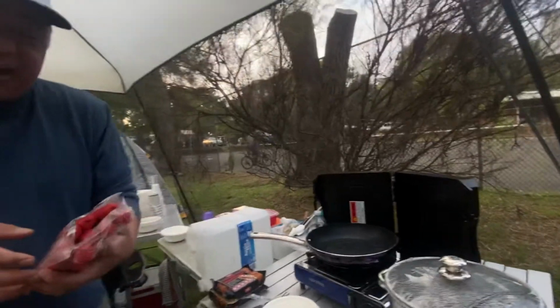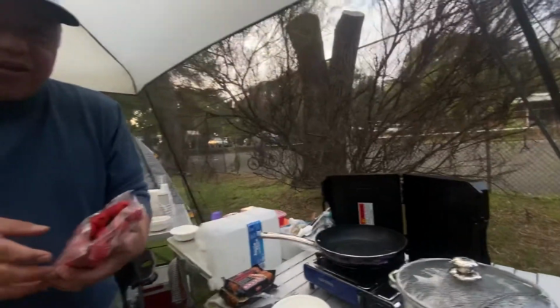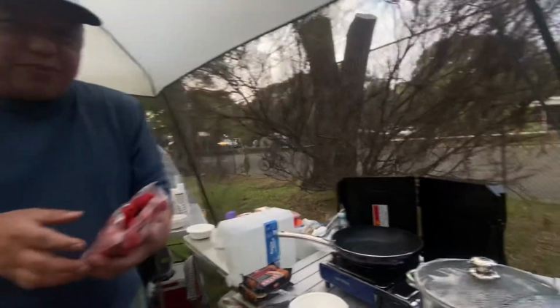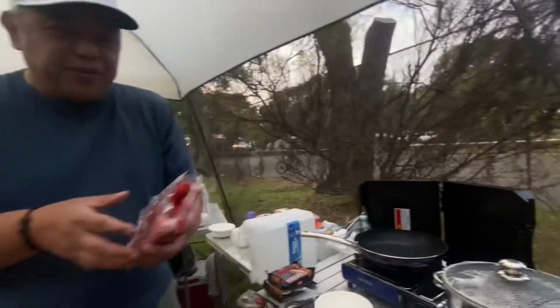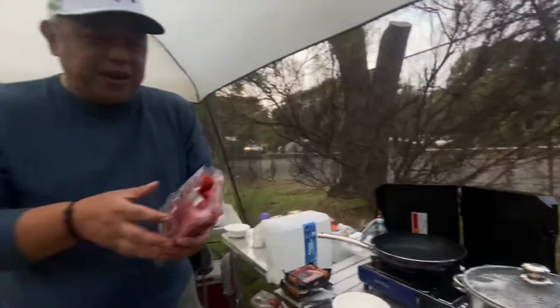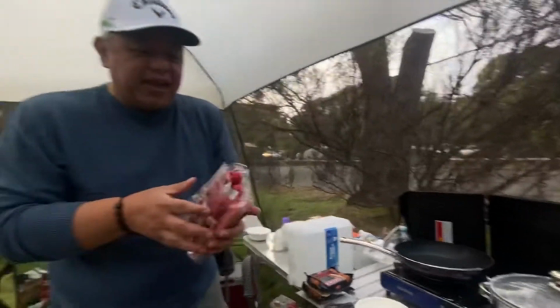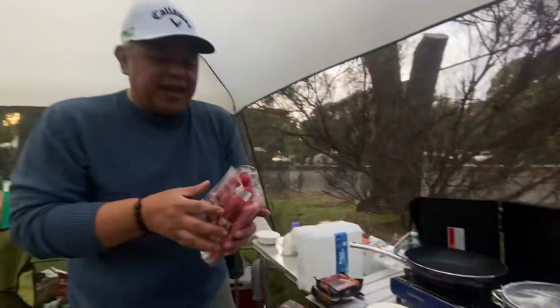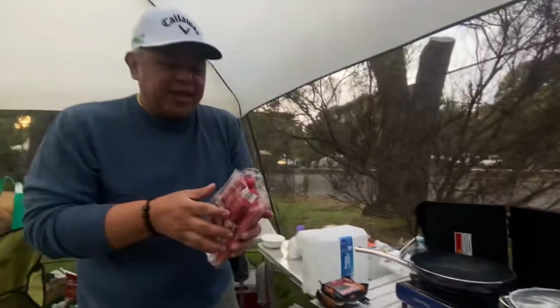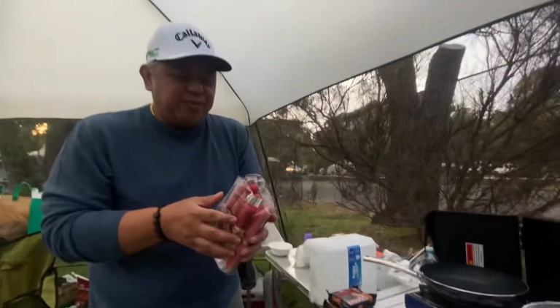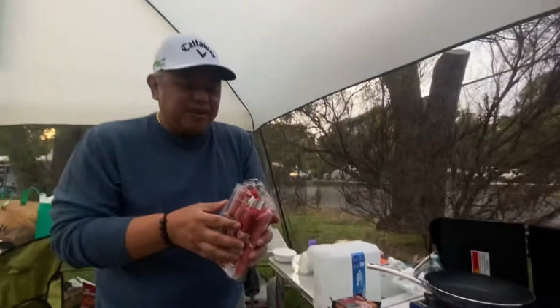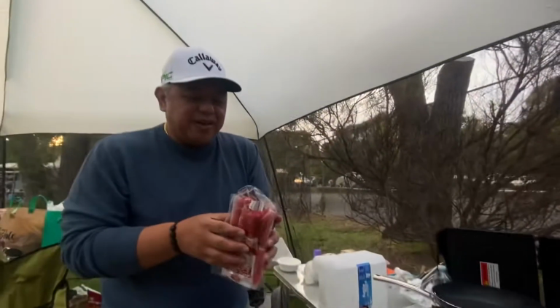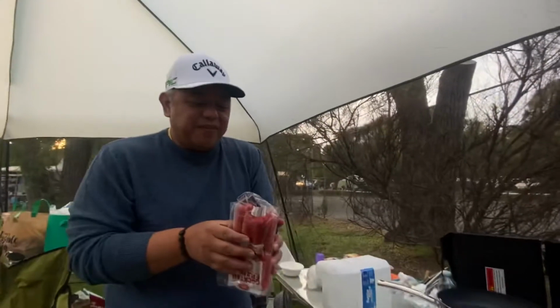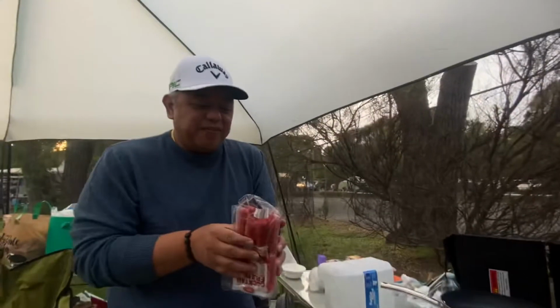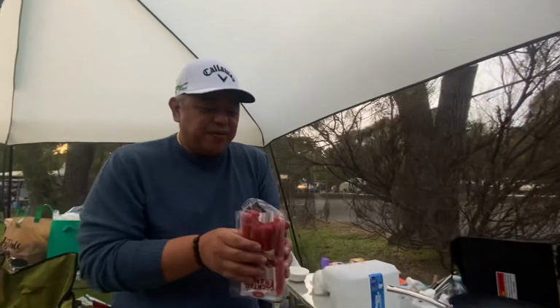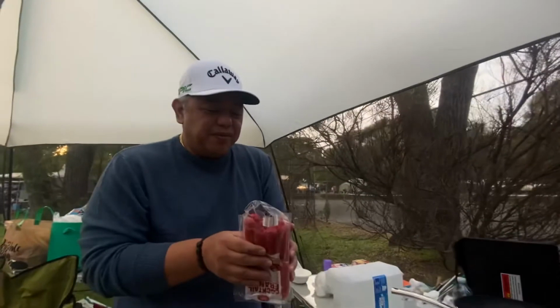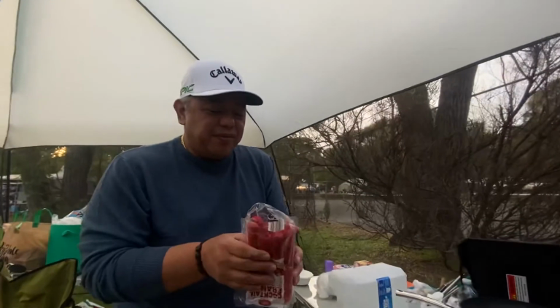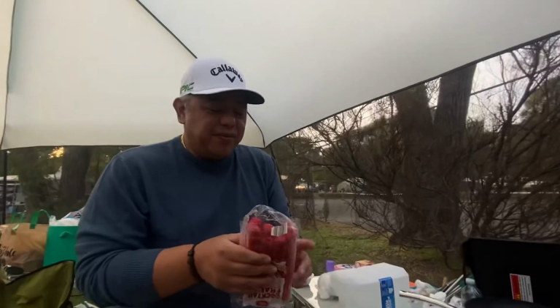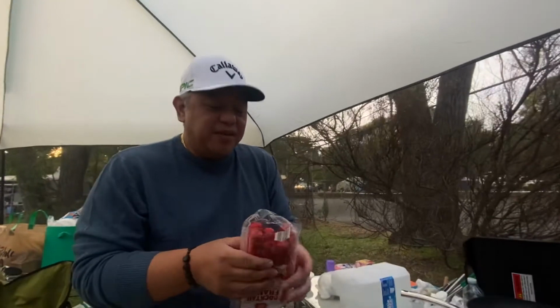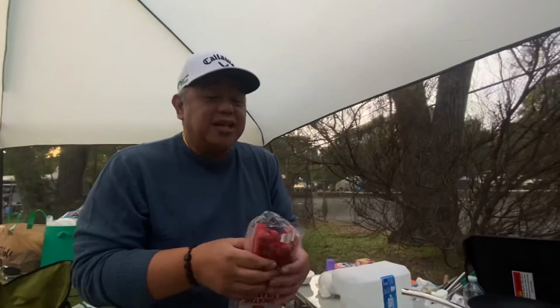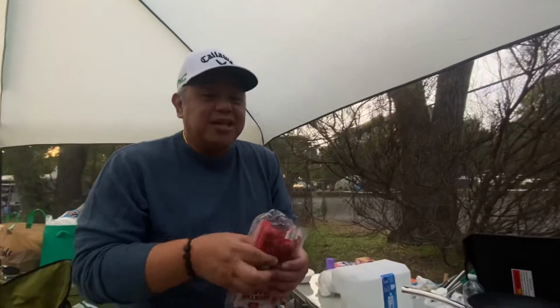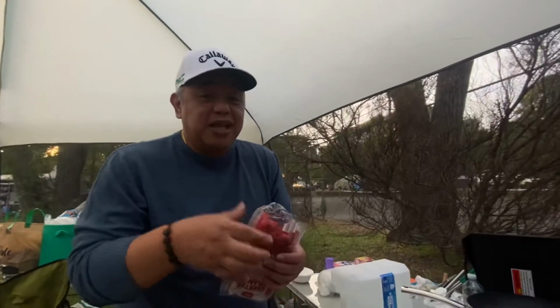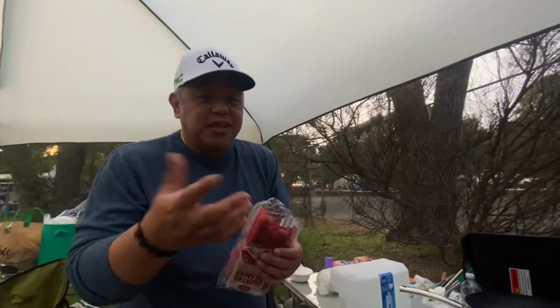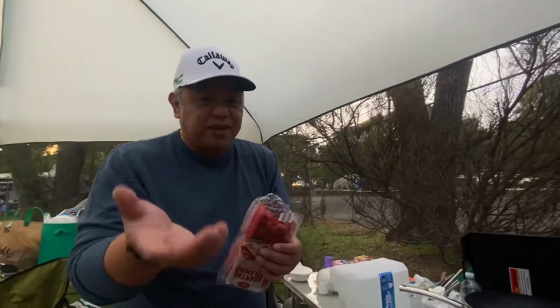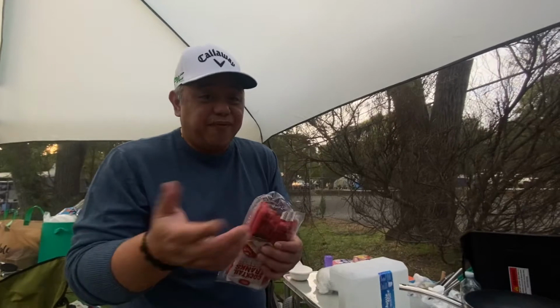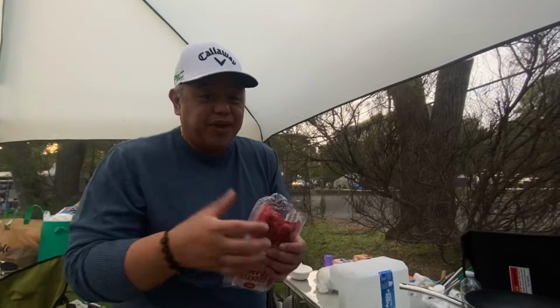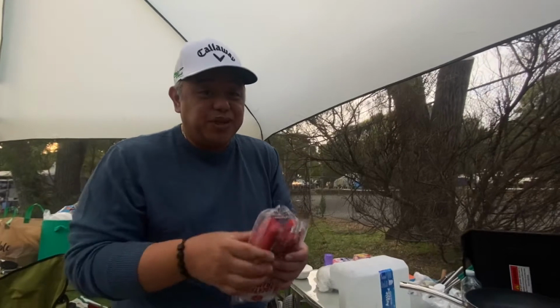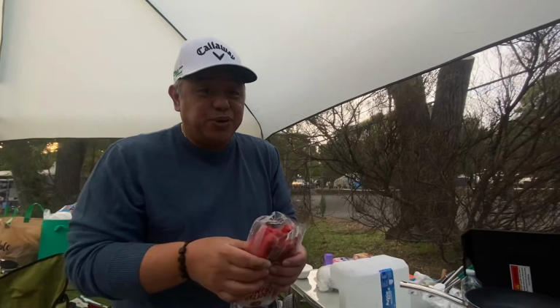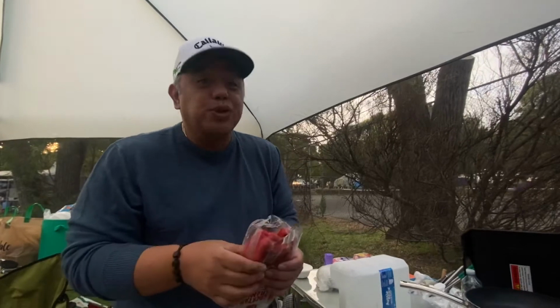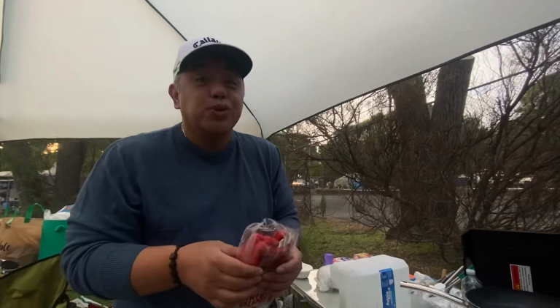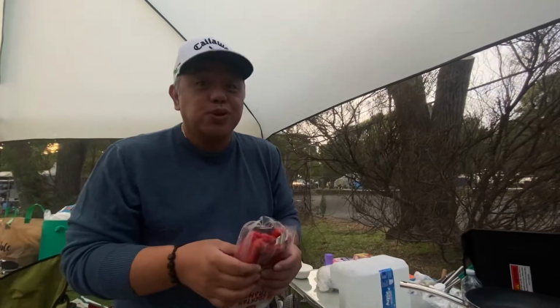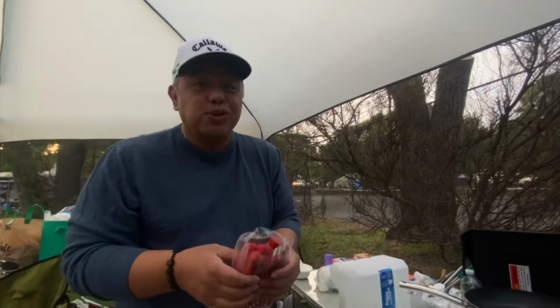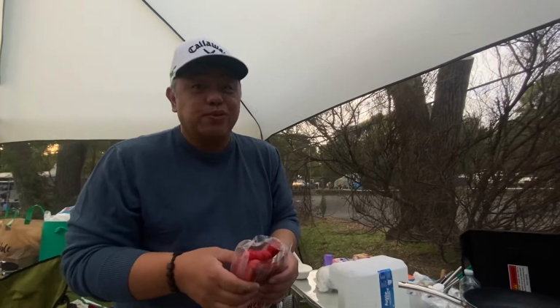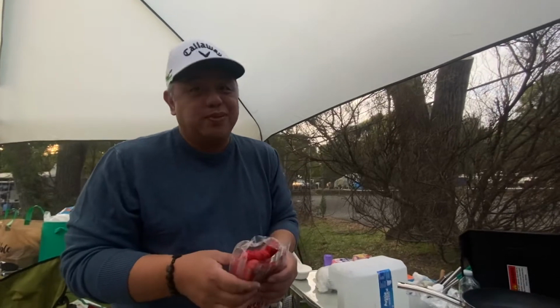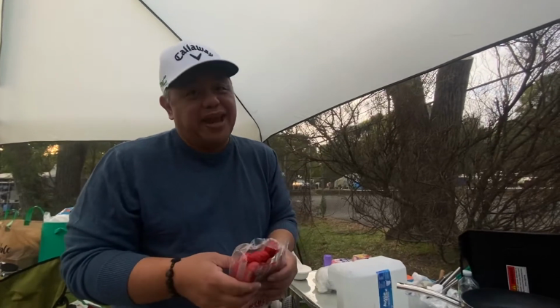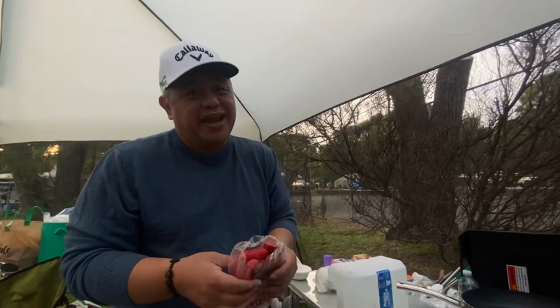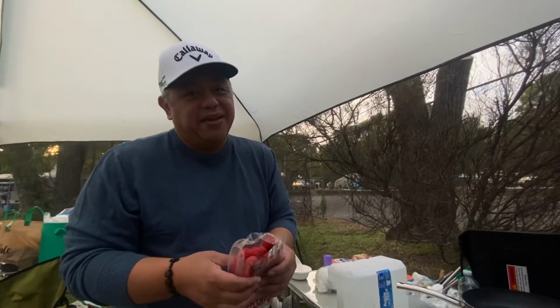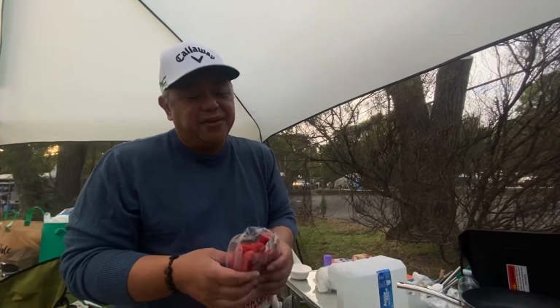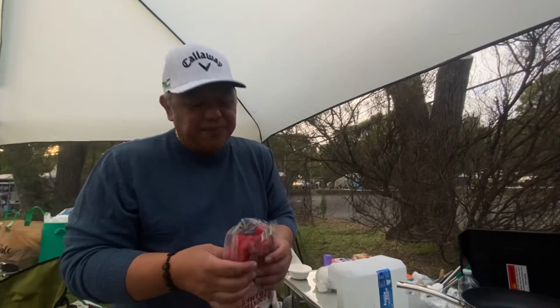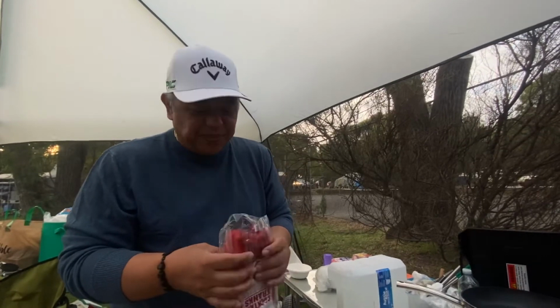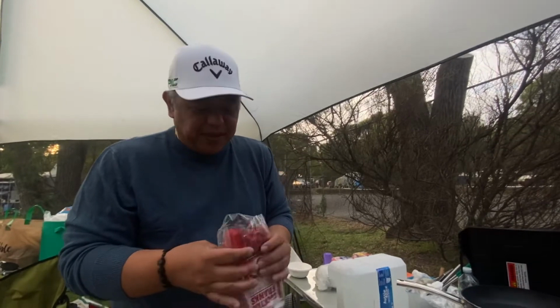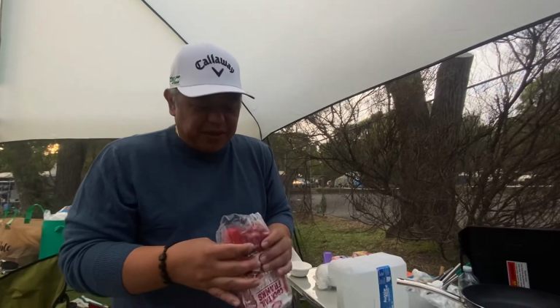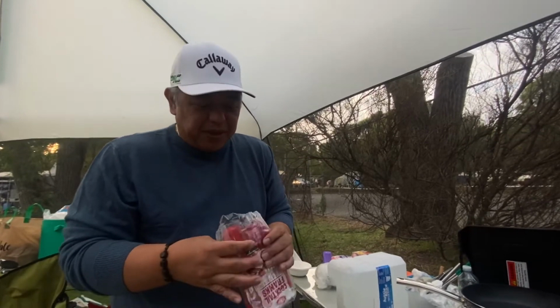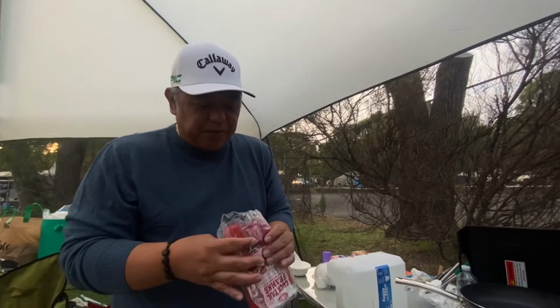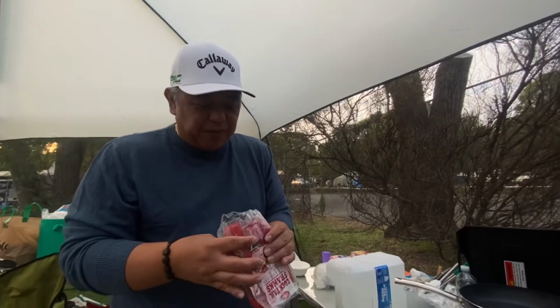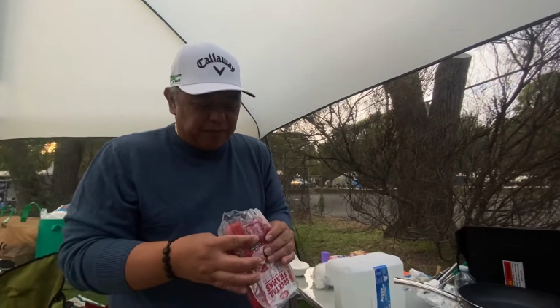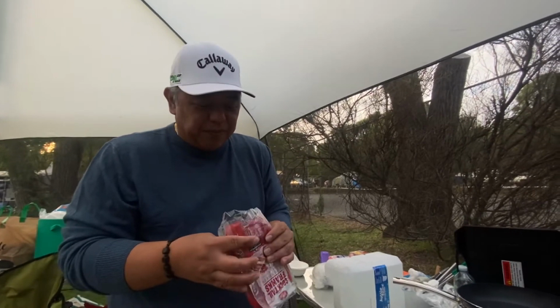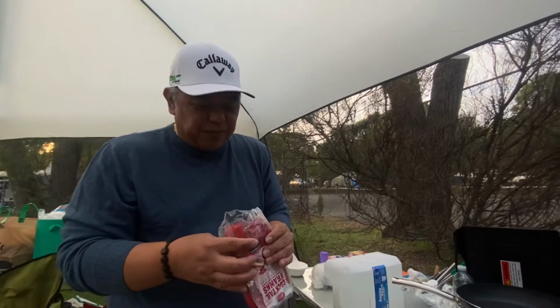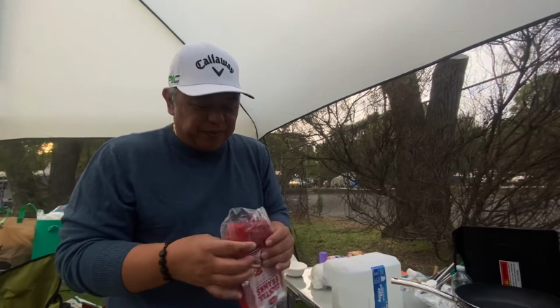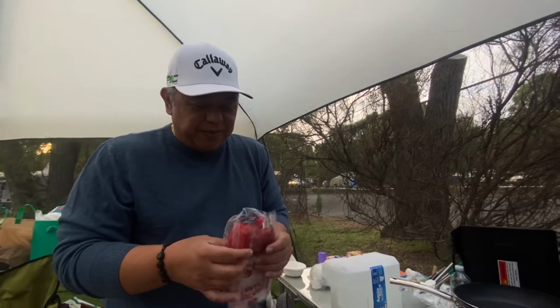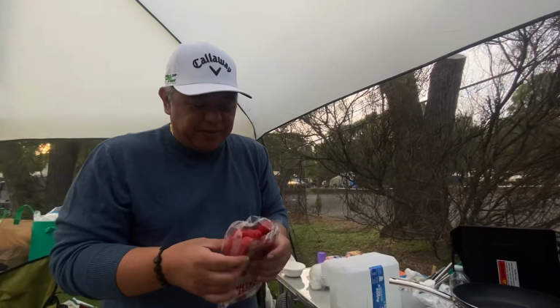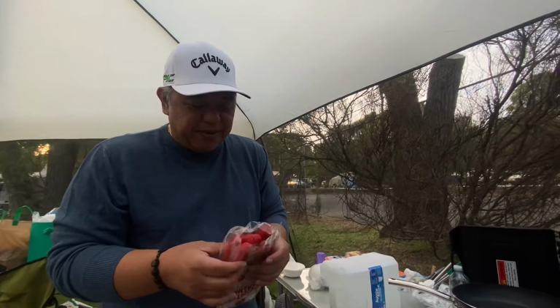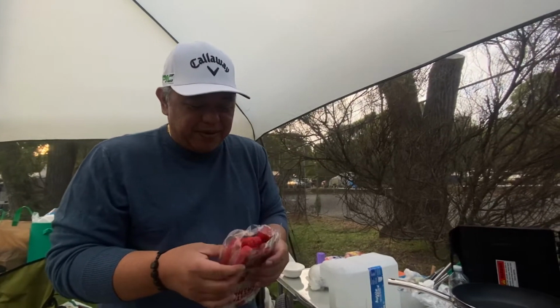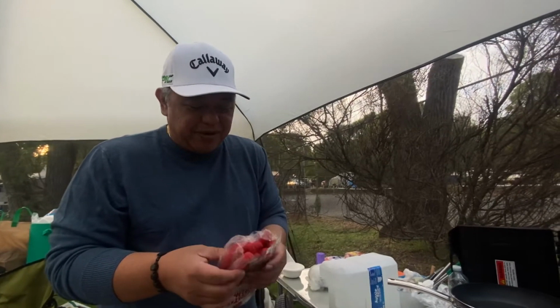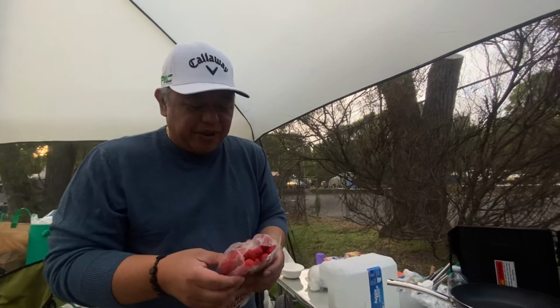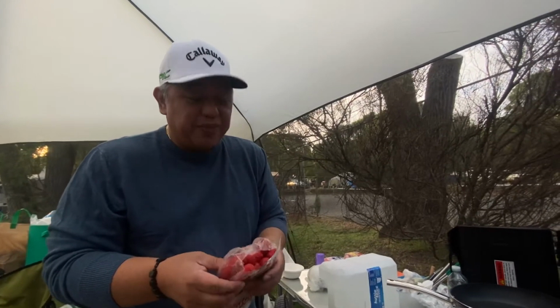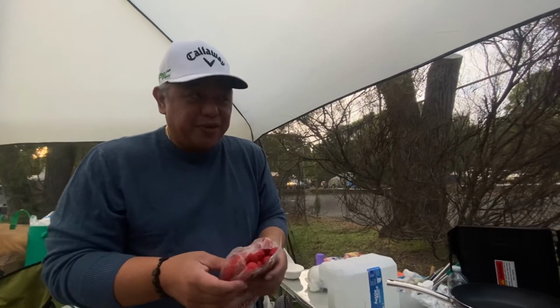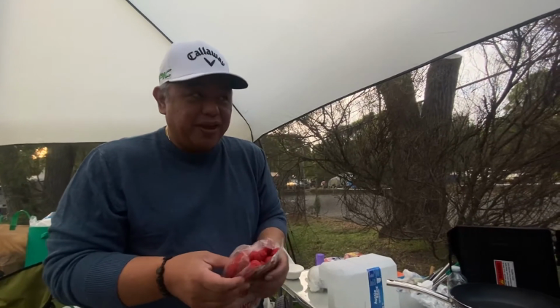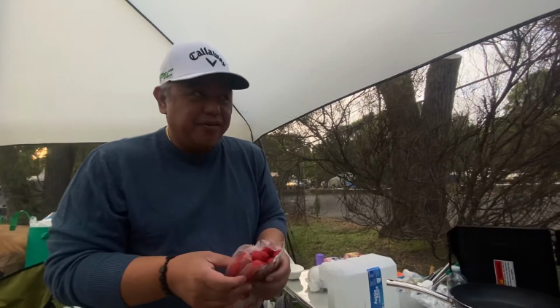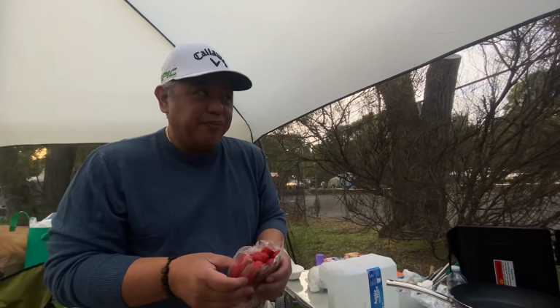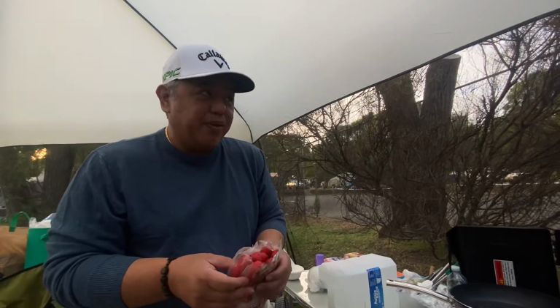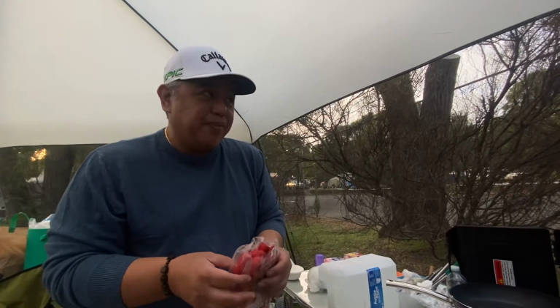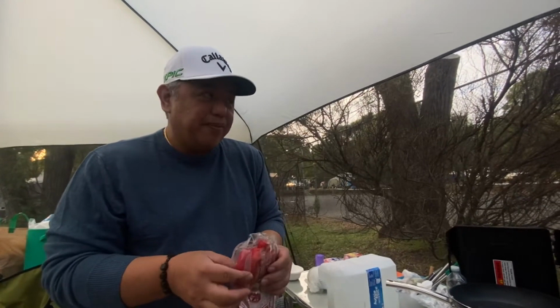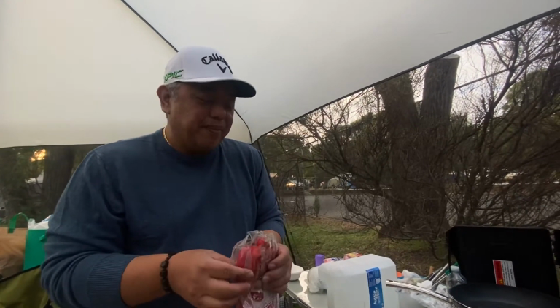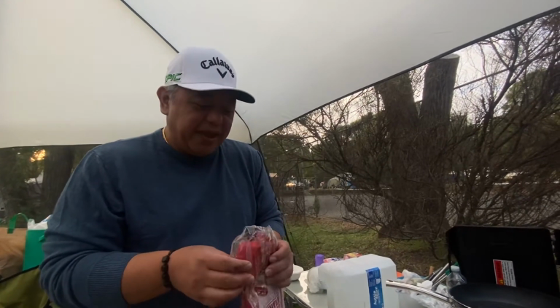Hi, good morning guys! Welcome to Lizelle's Venture YouTube channel. It's a great morning here in Bremer Bay.